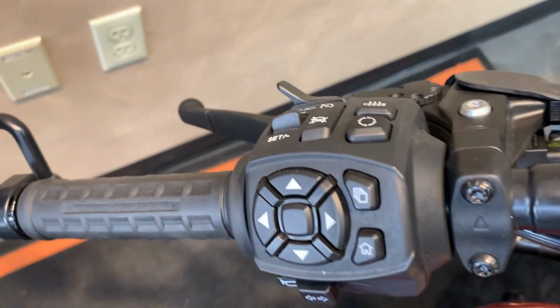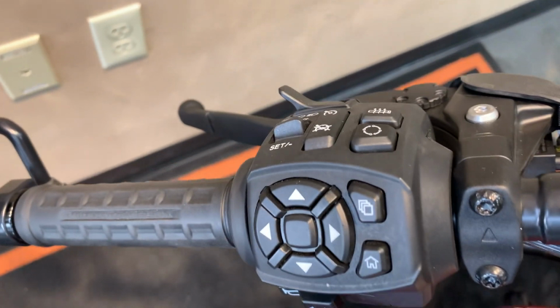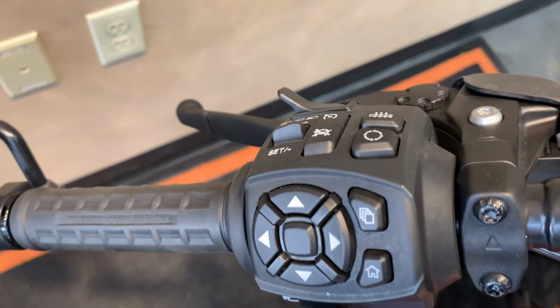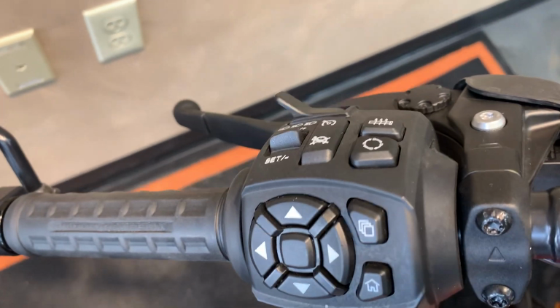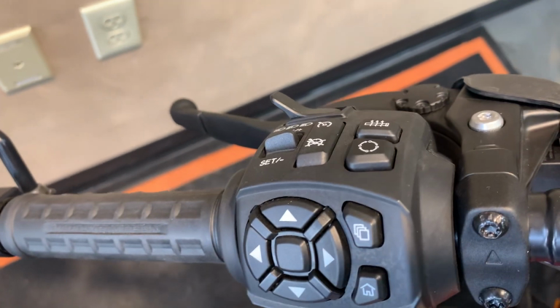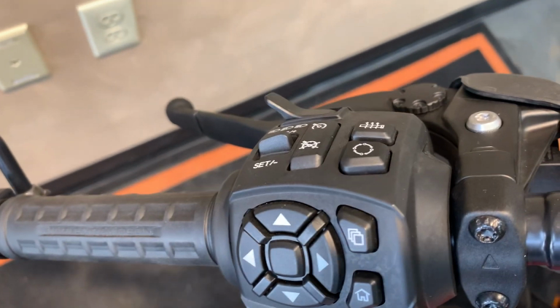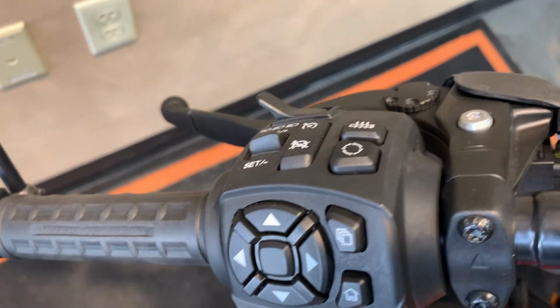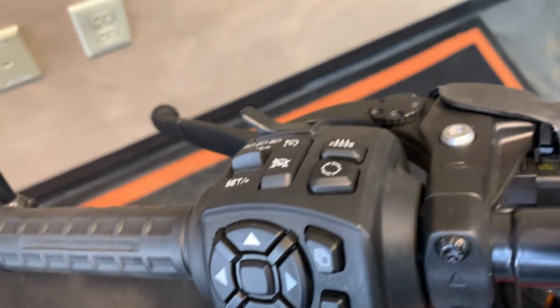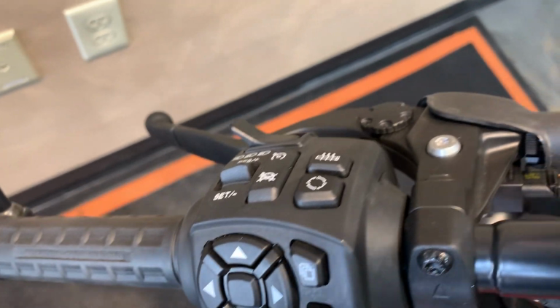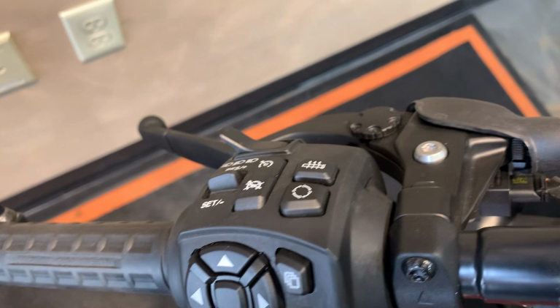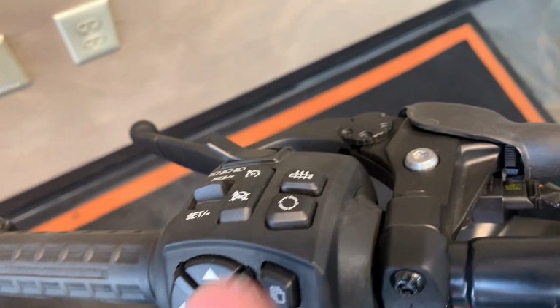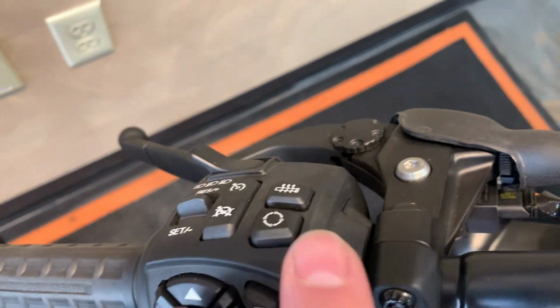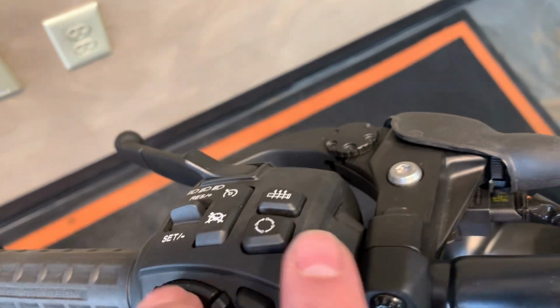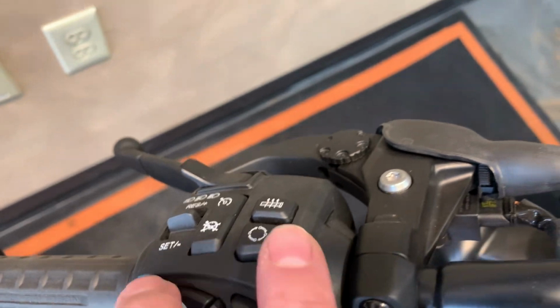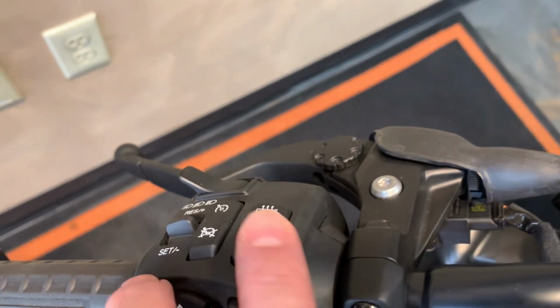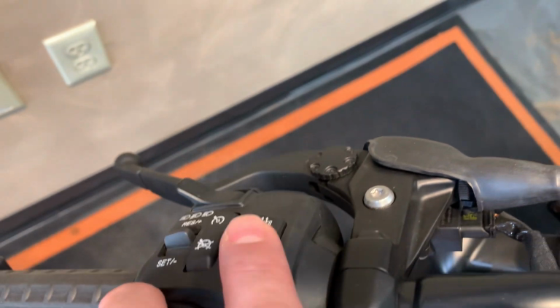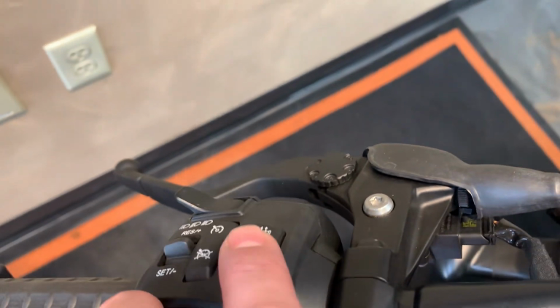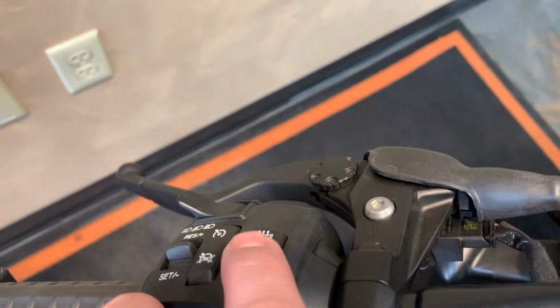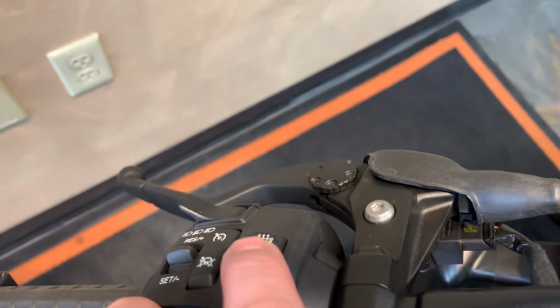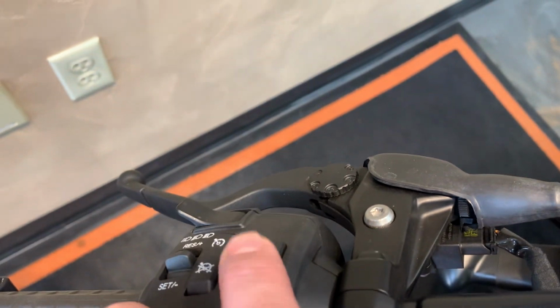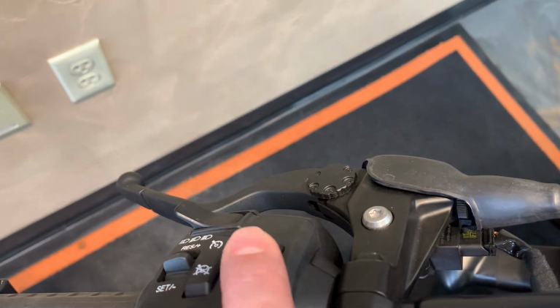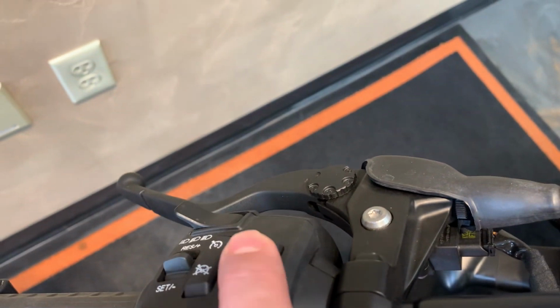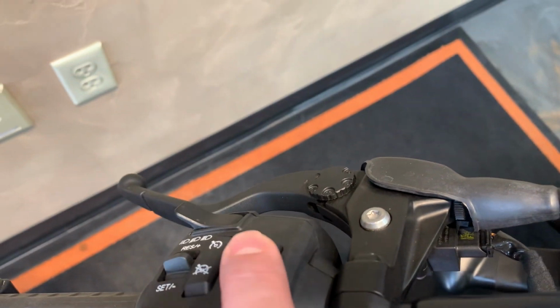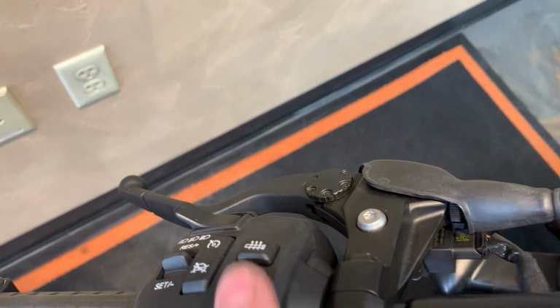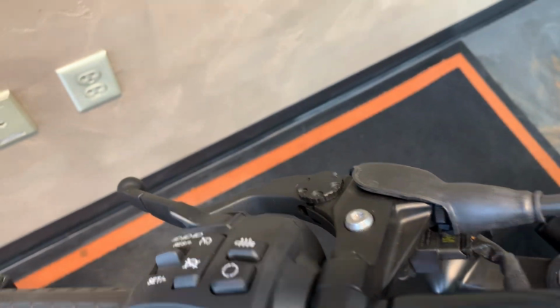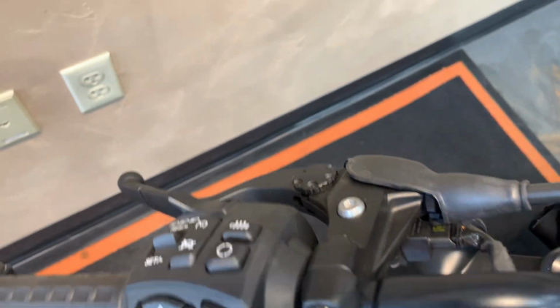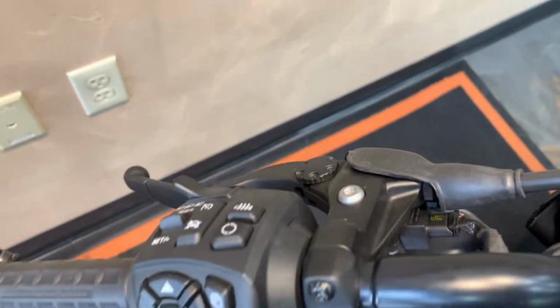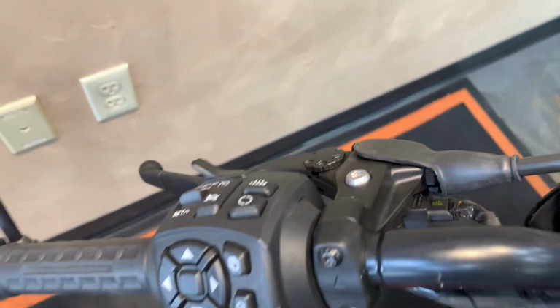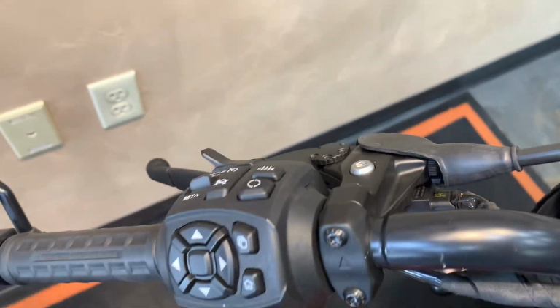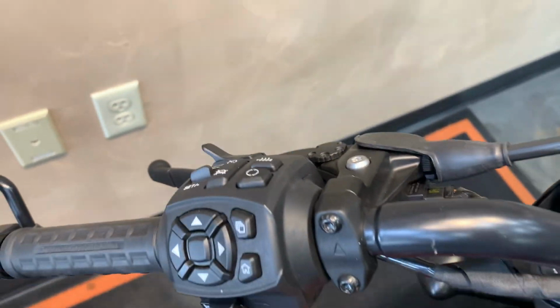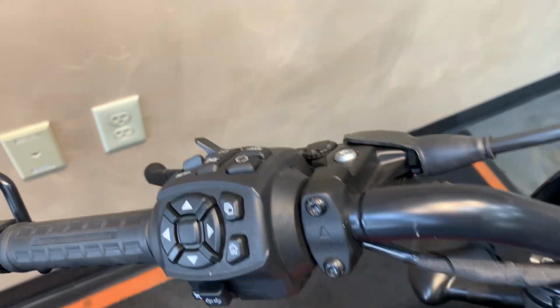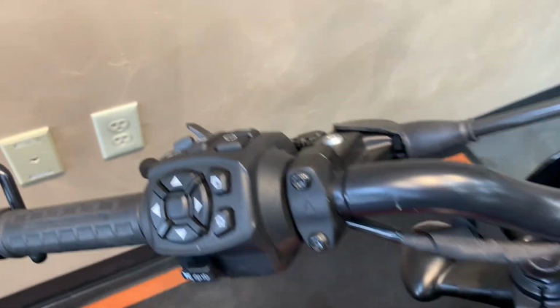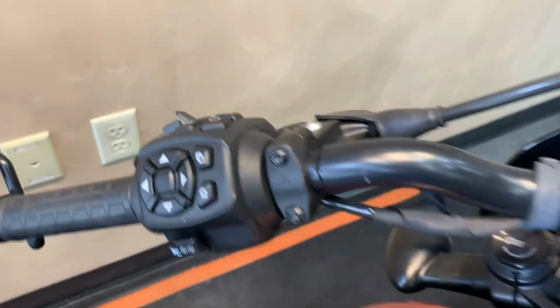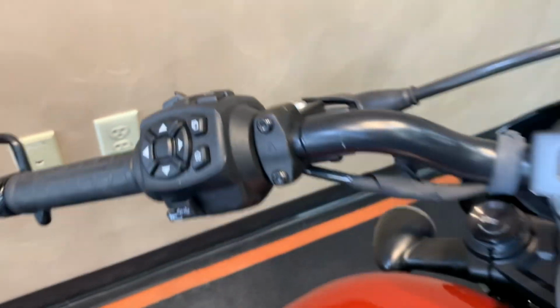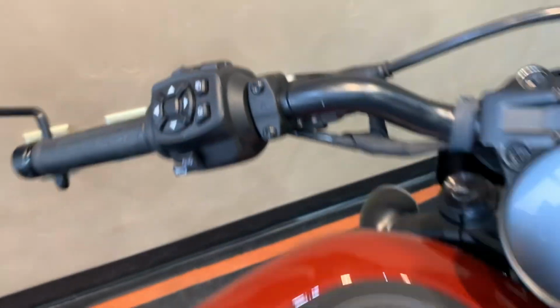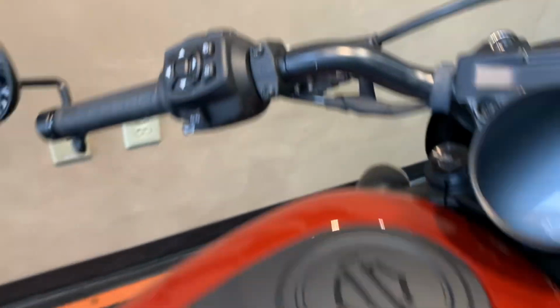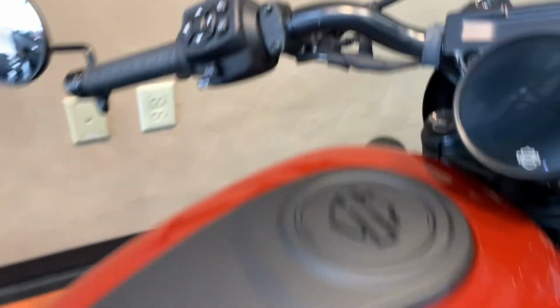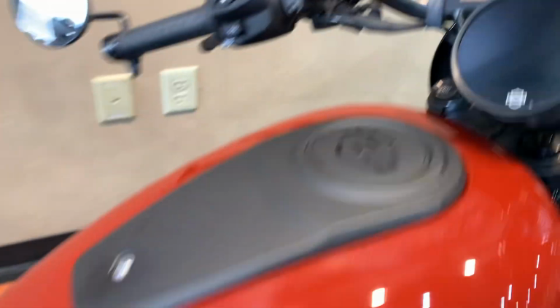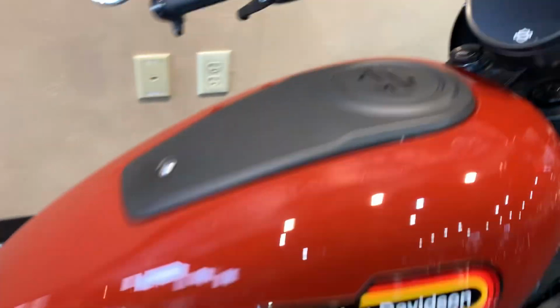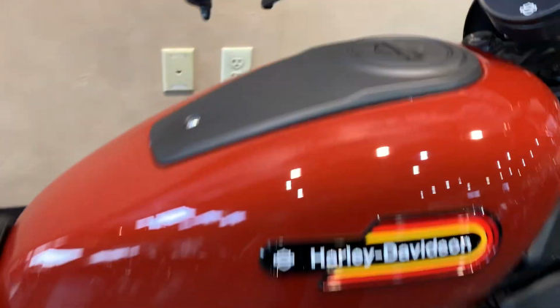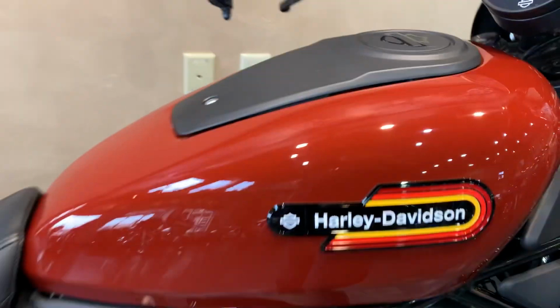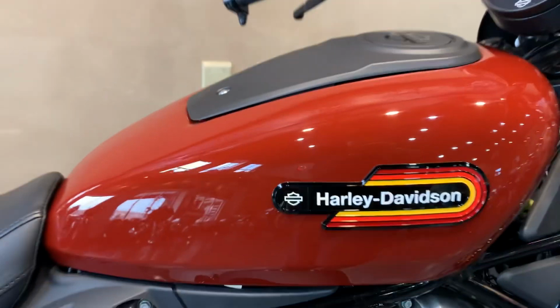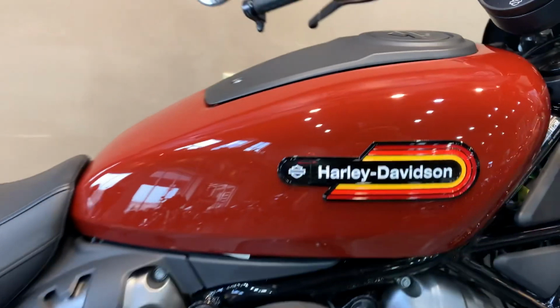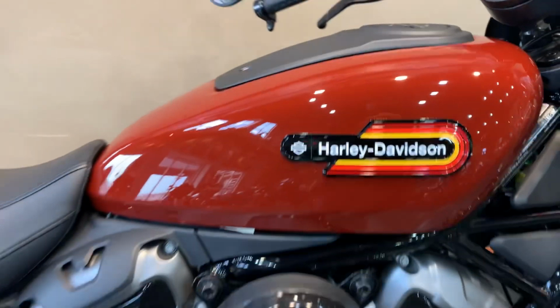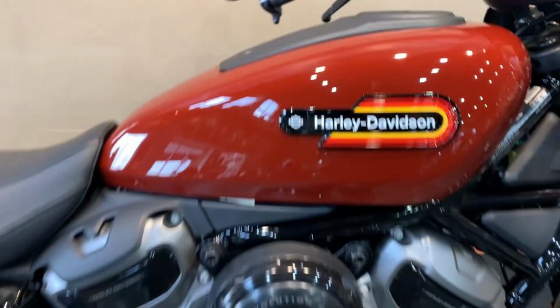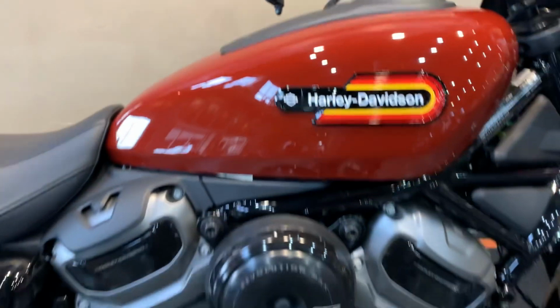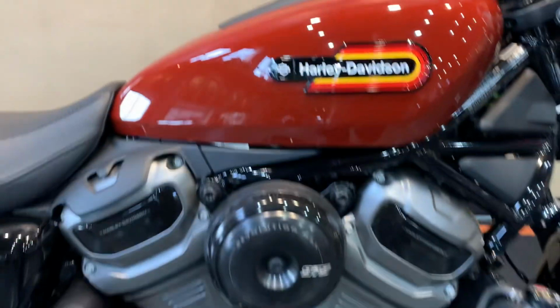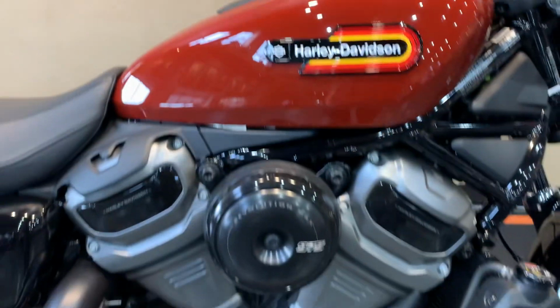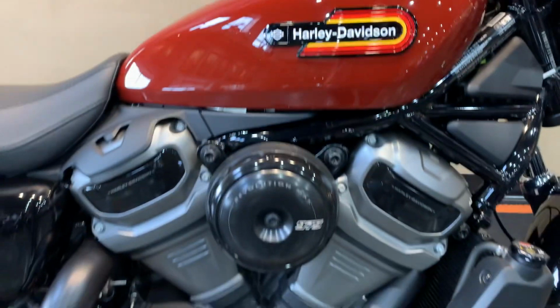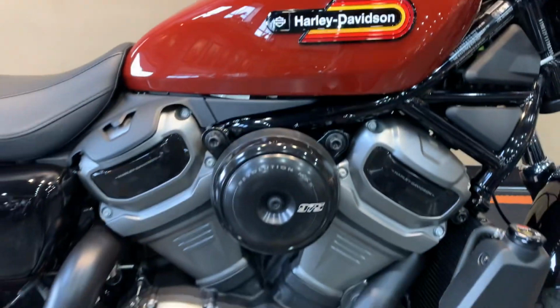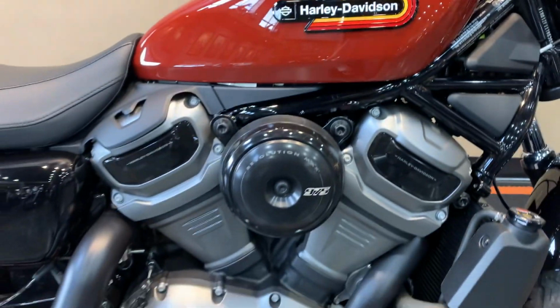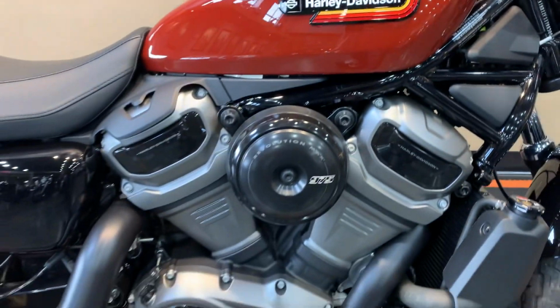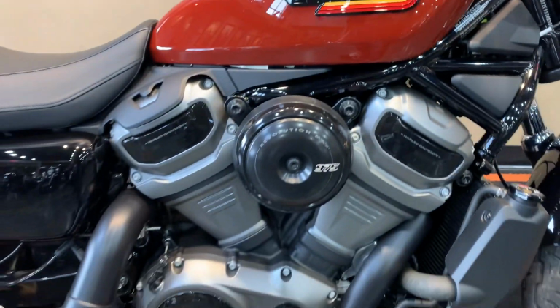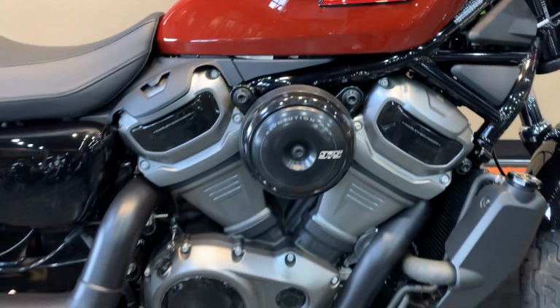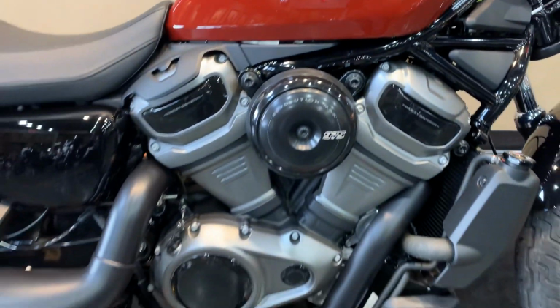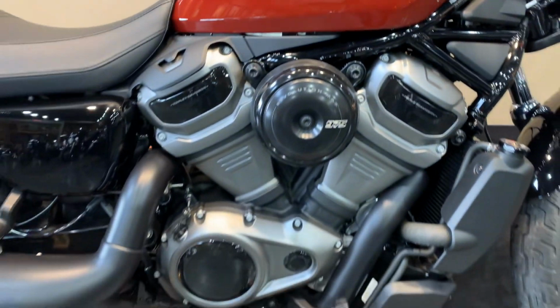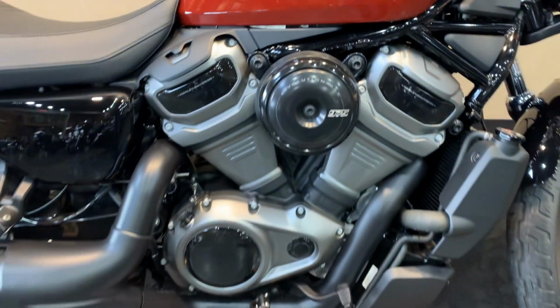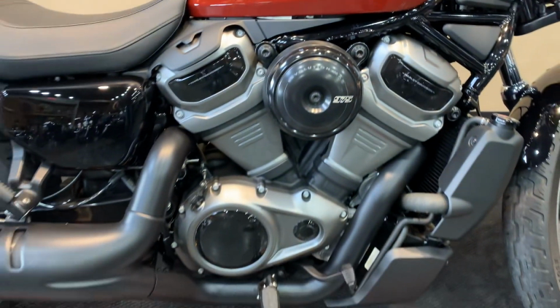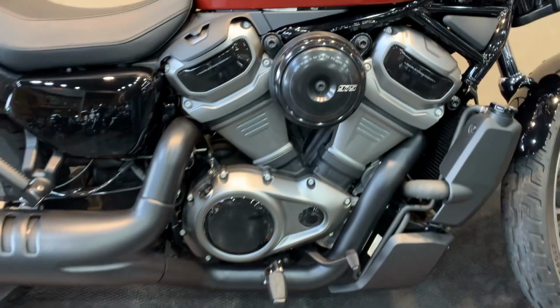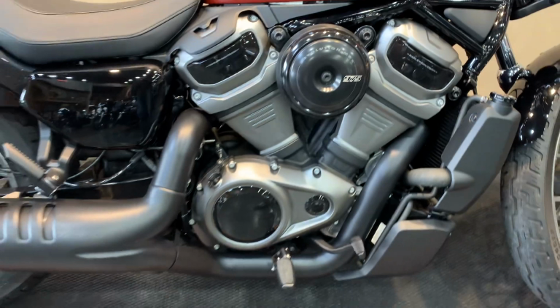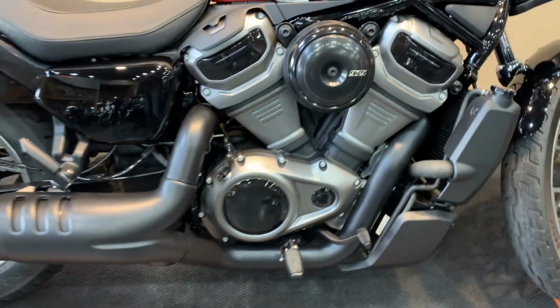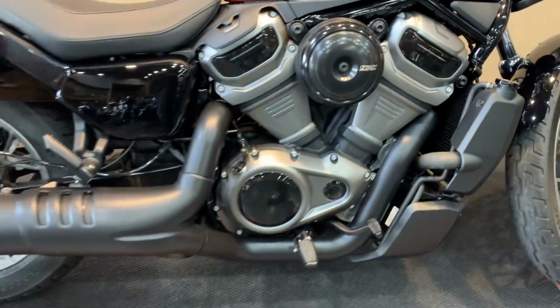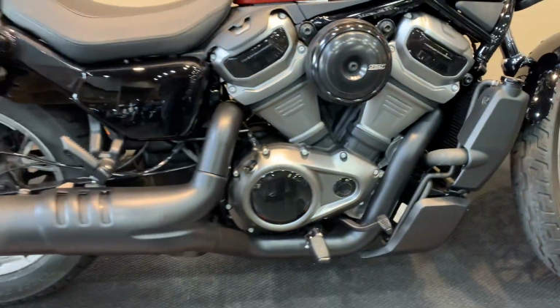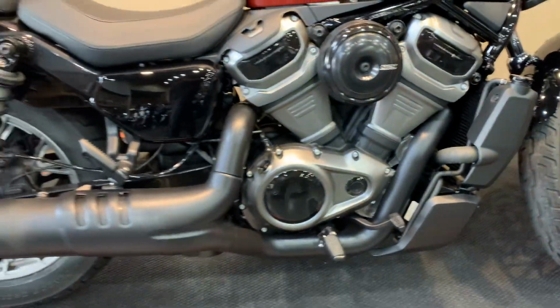Pre-wired for heated grips — it doesn't have it, but it does have the button for it, which is really neat. 975 Revolution Max motor.